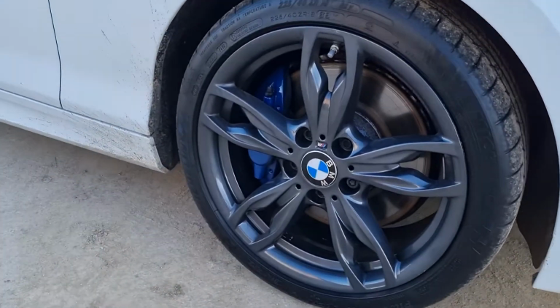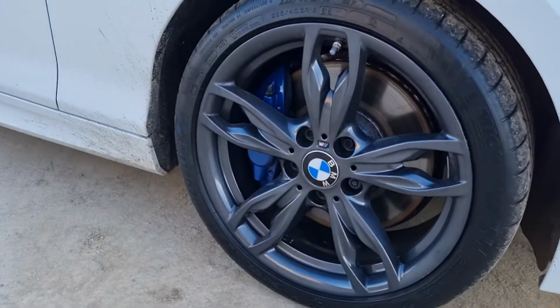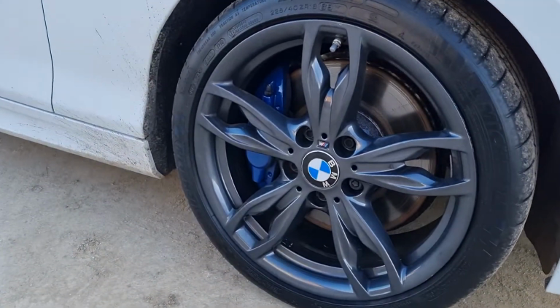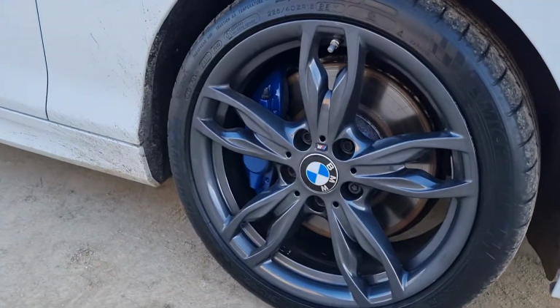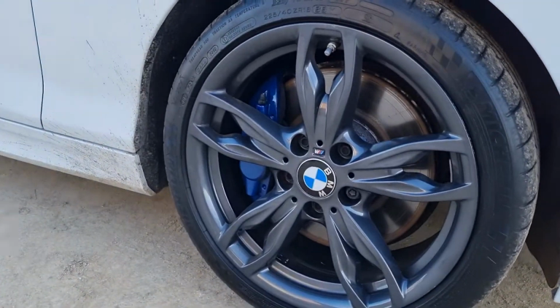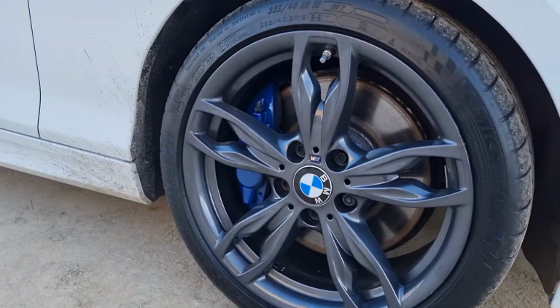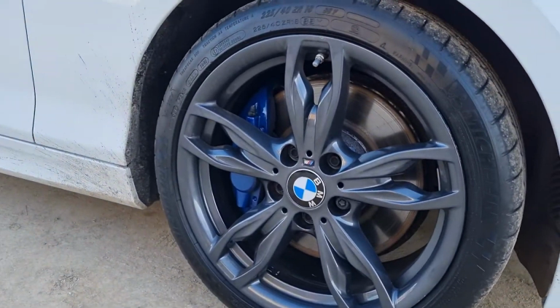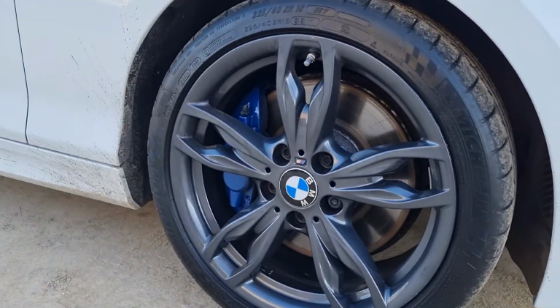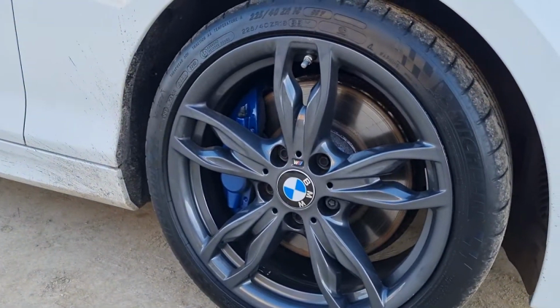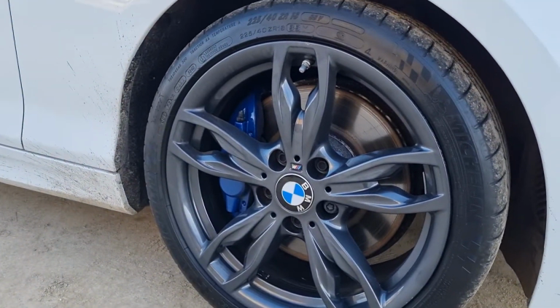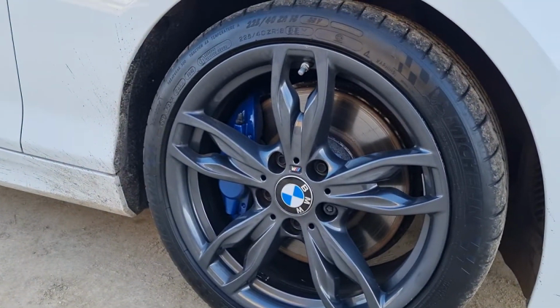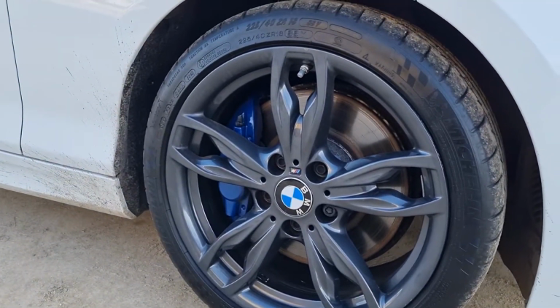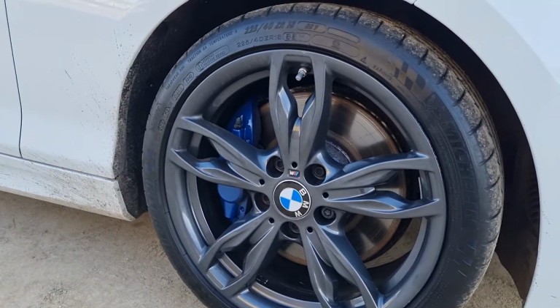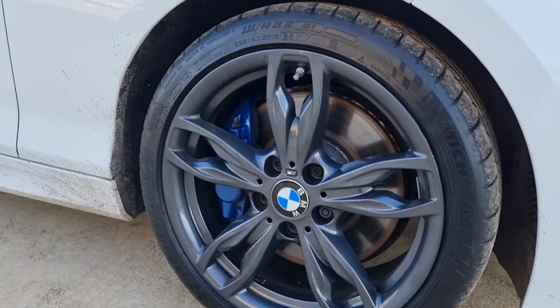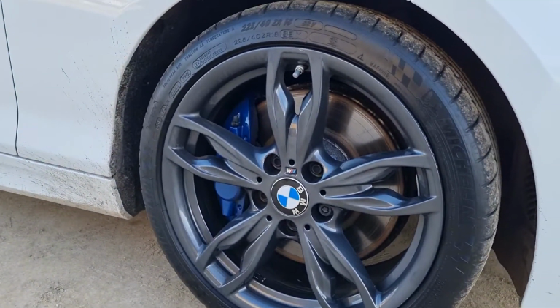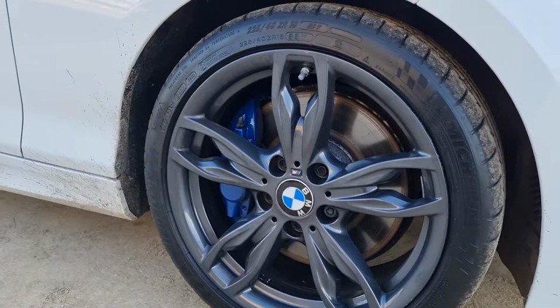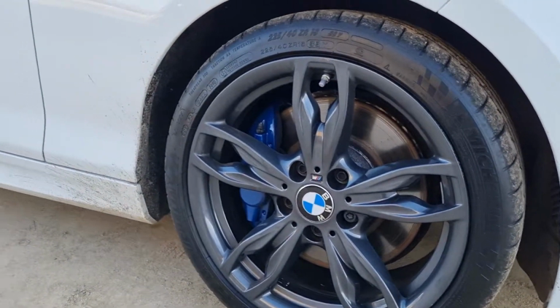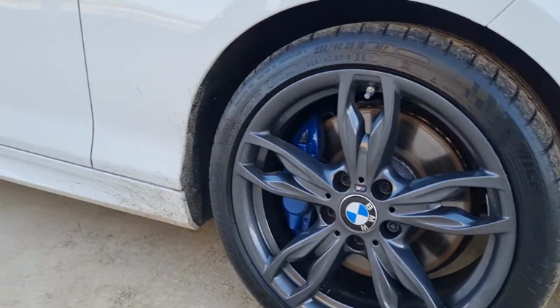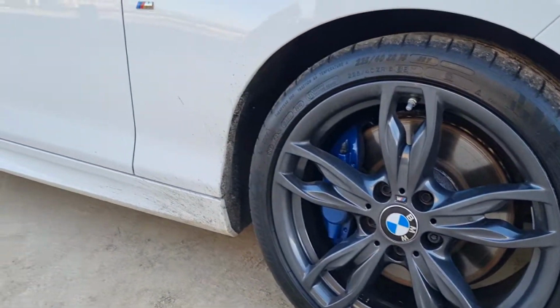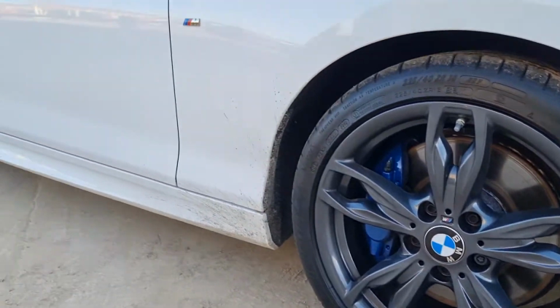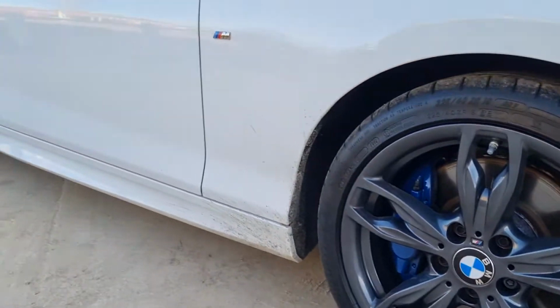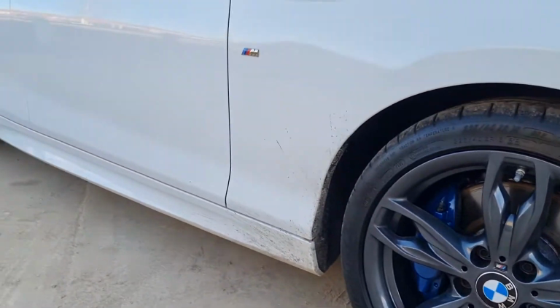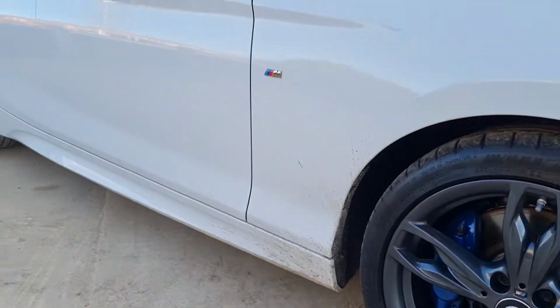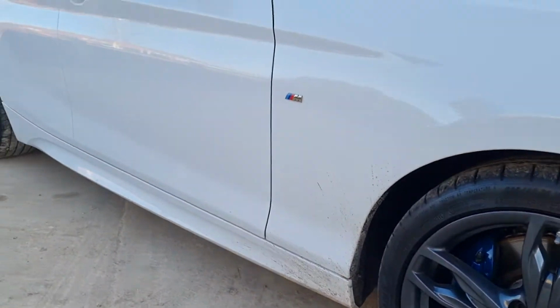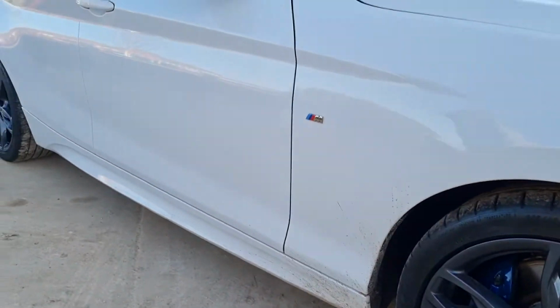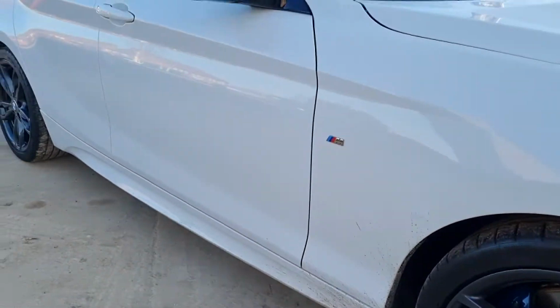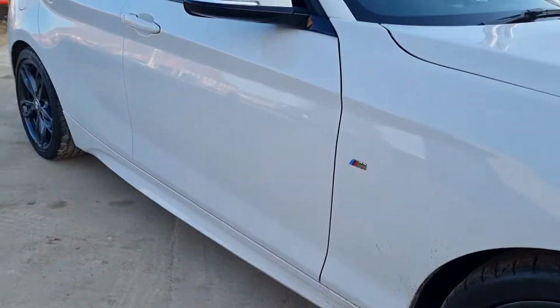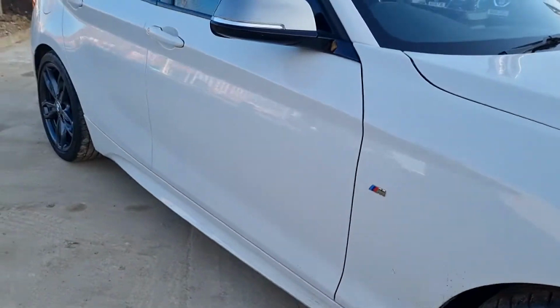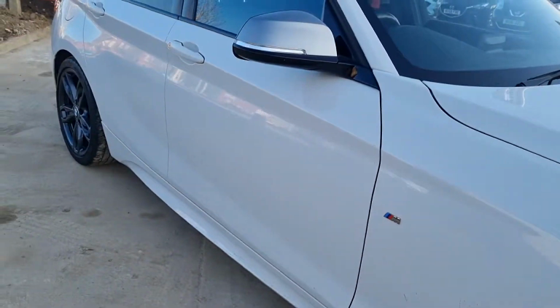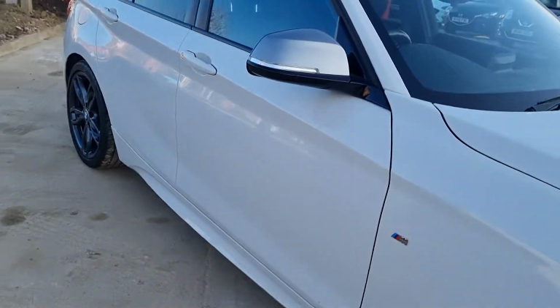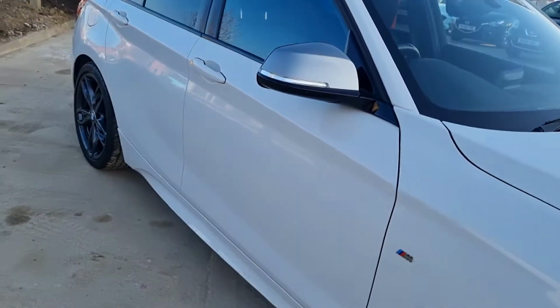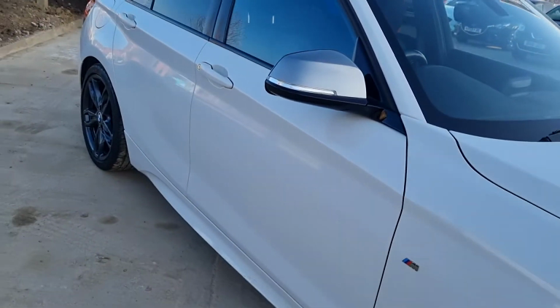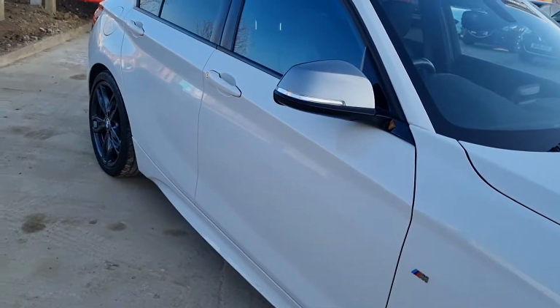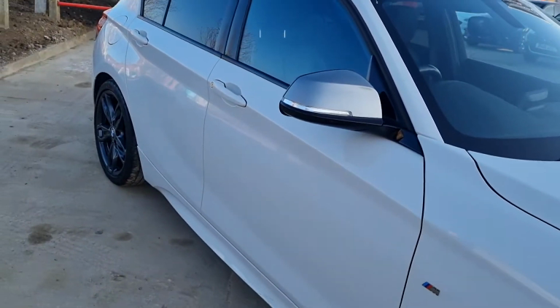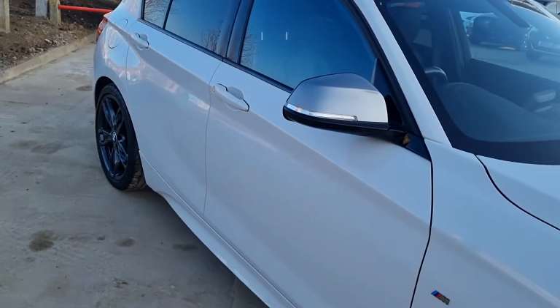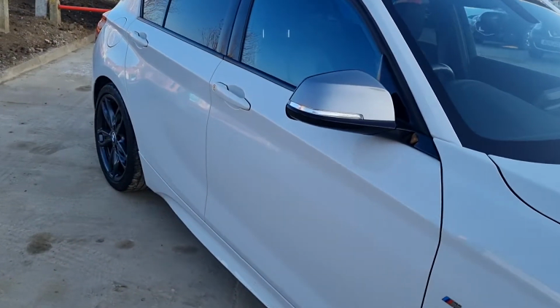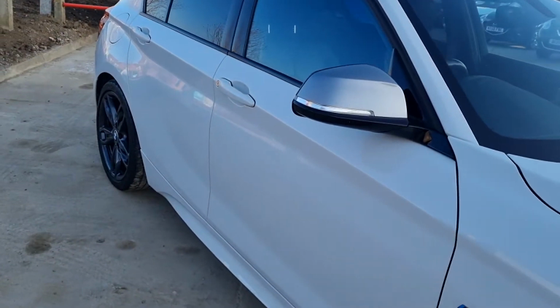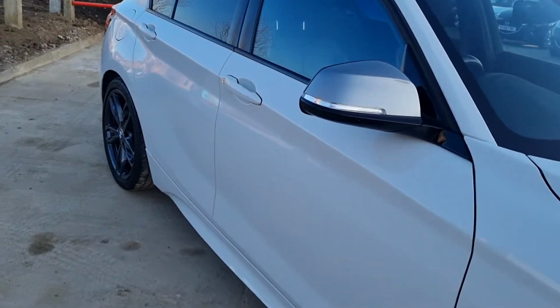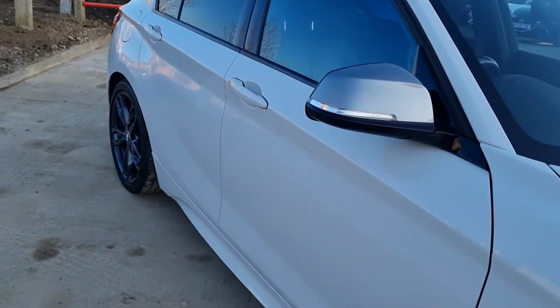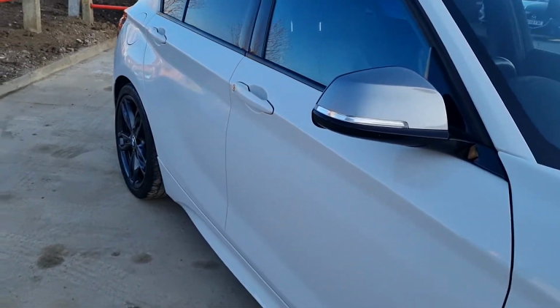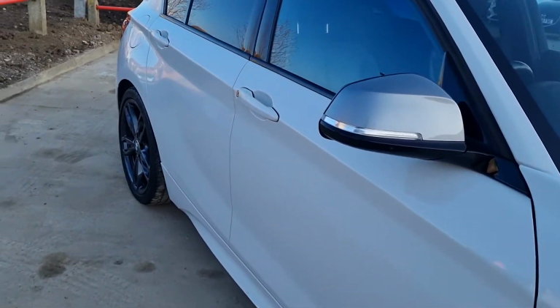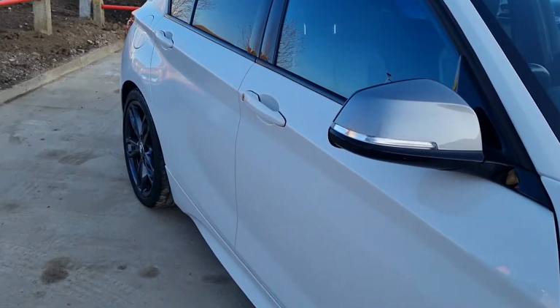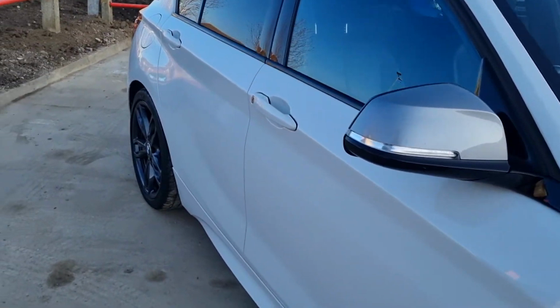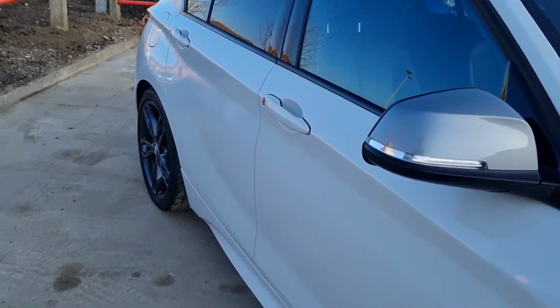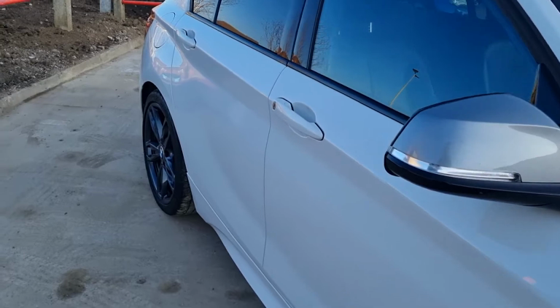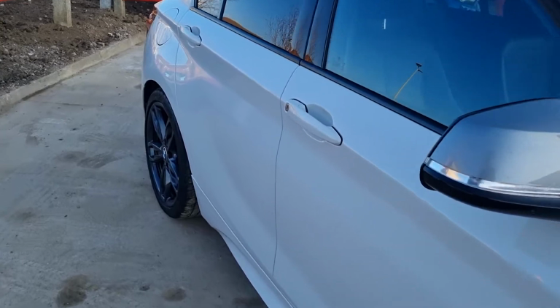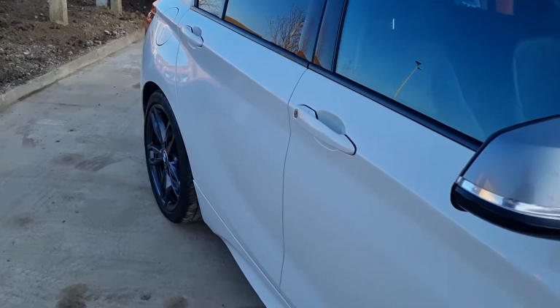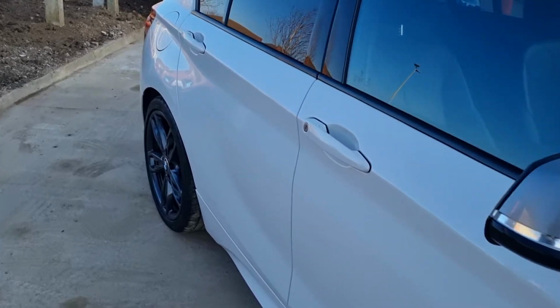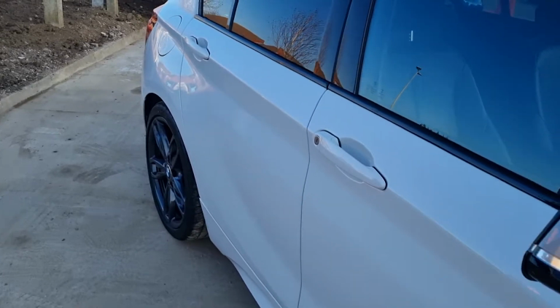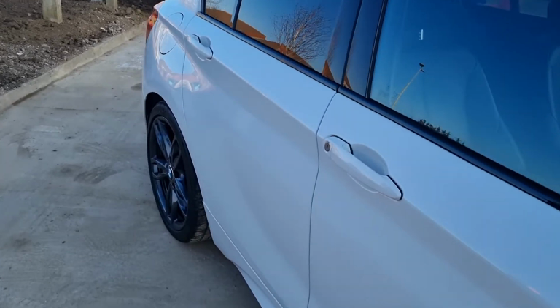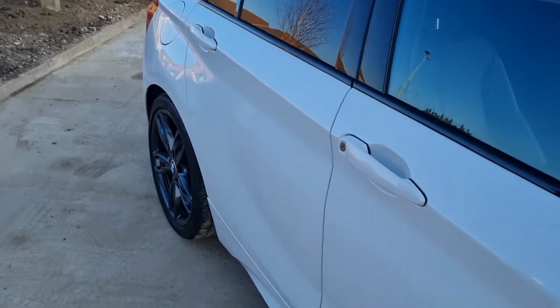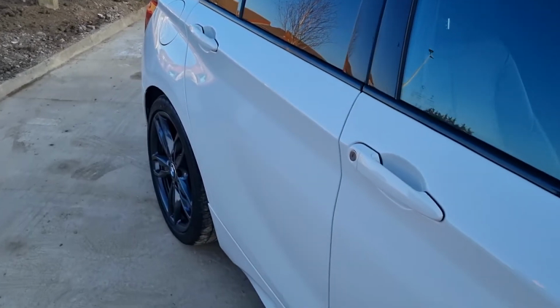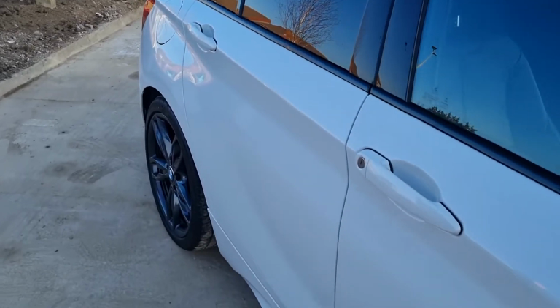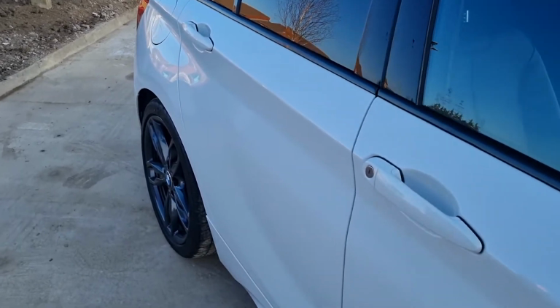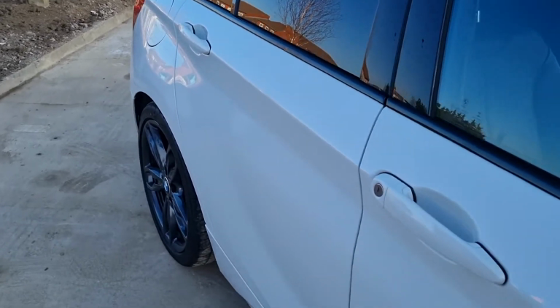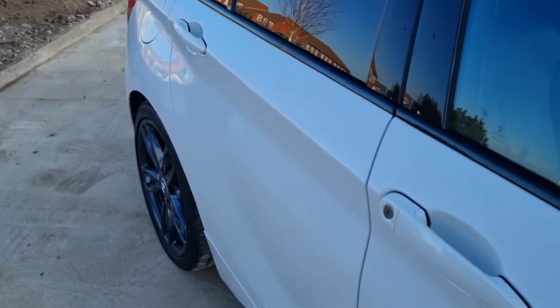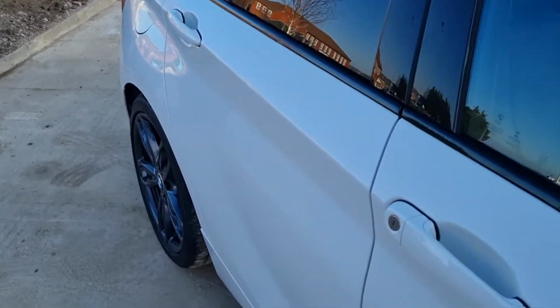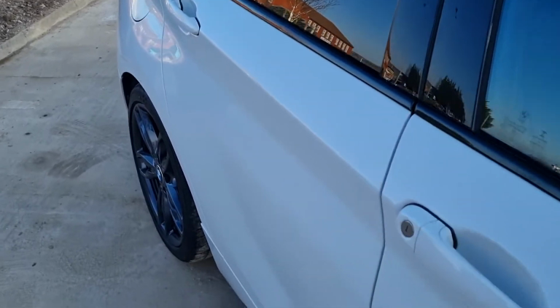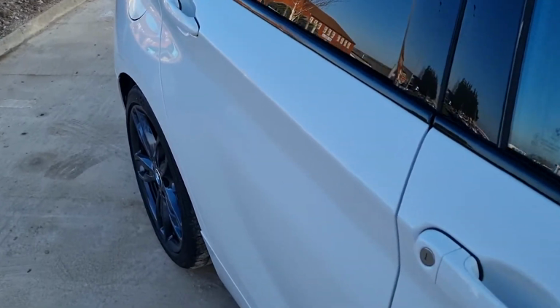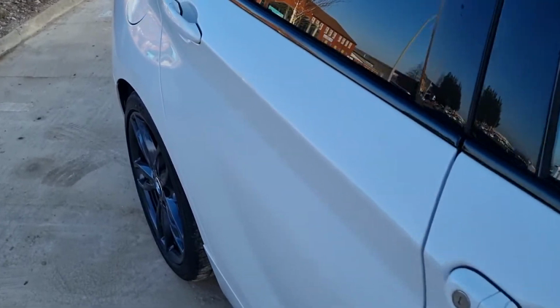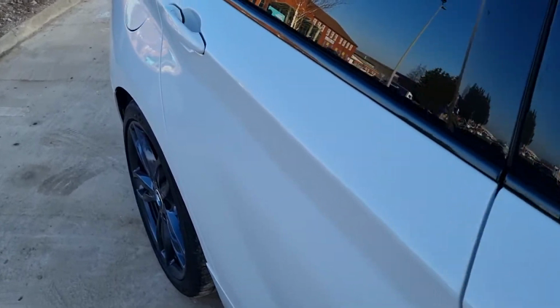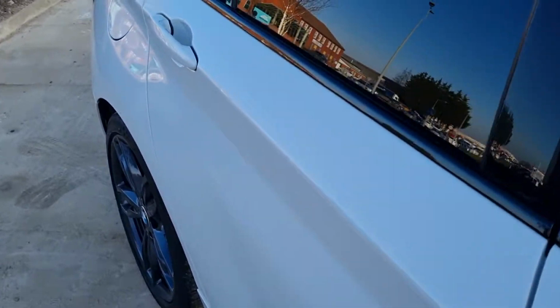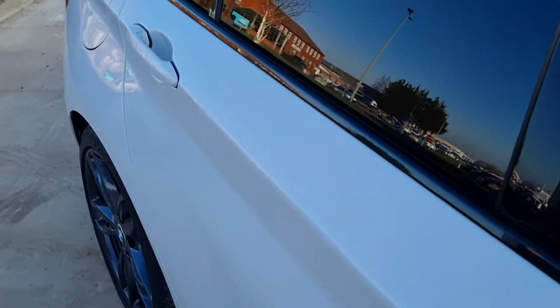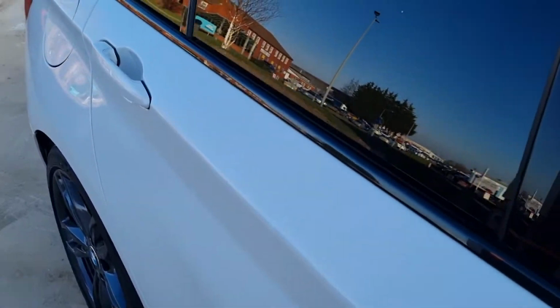It's got the nice 18-inch dark grey alloy wheels and colour-coded door handles.